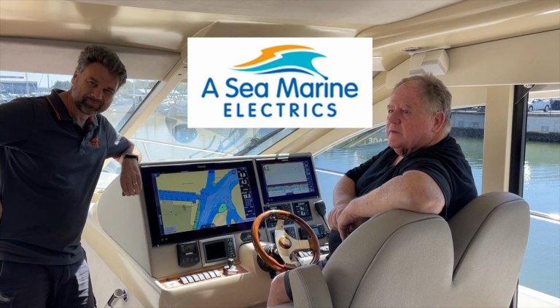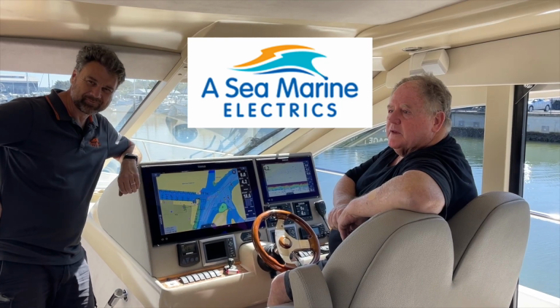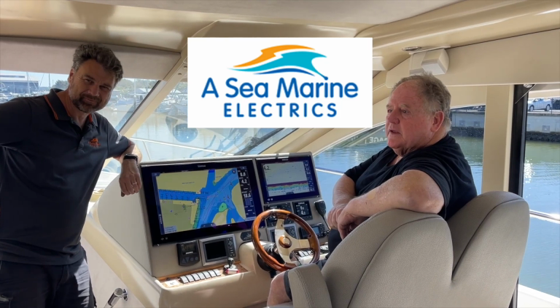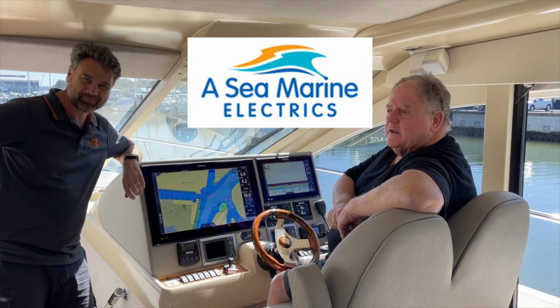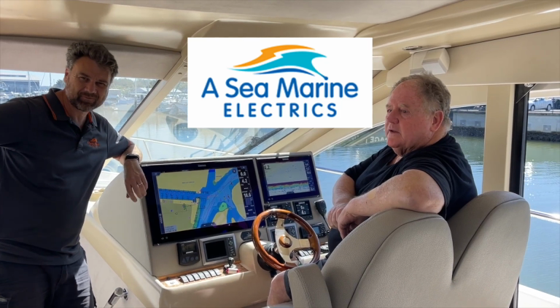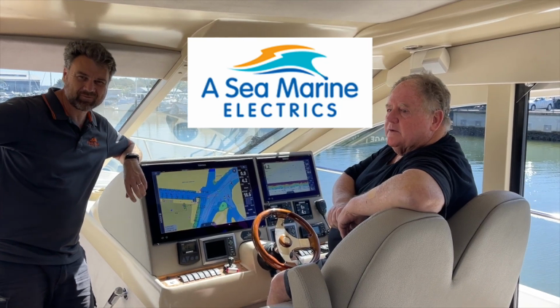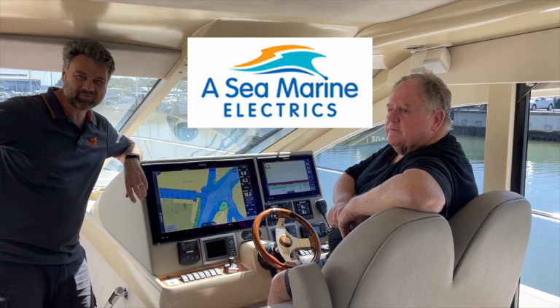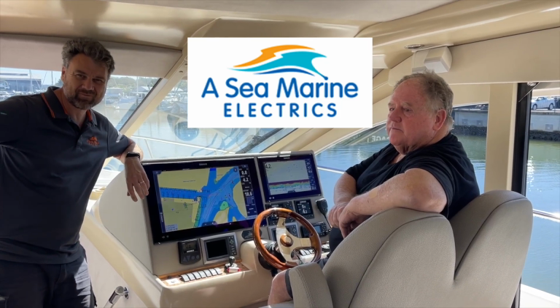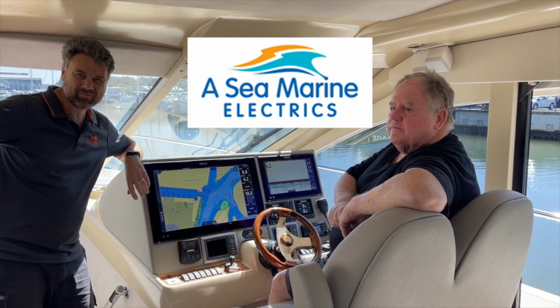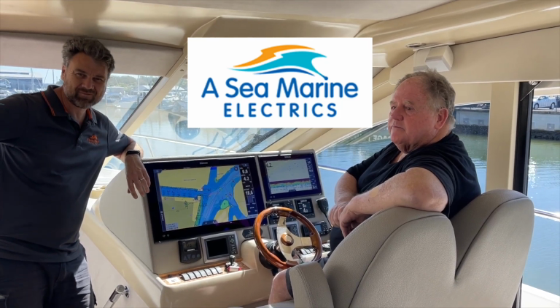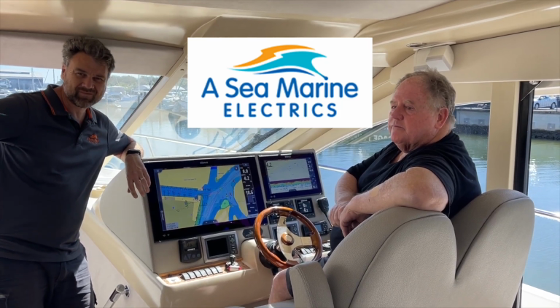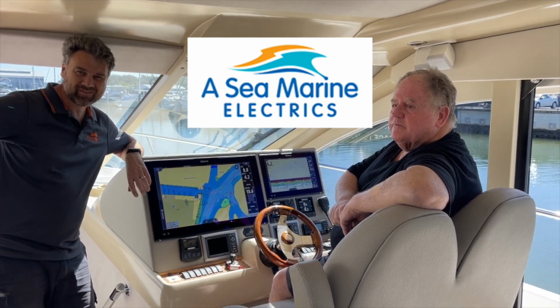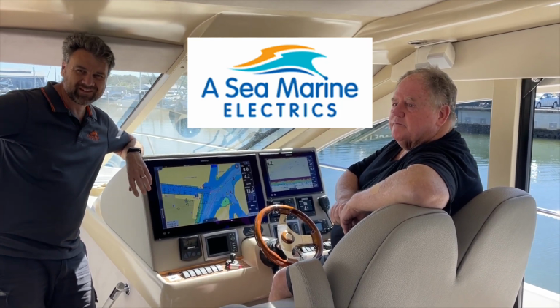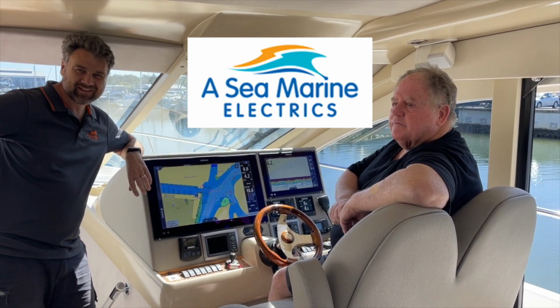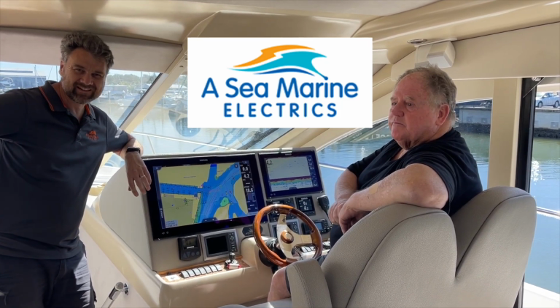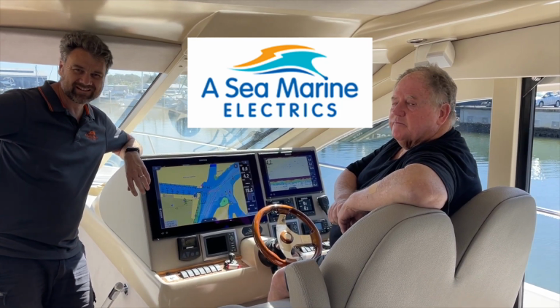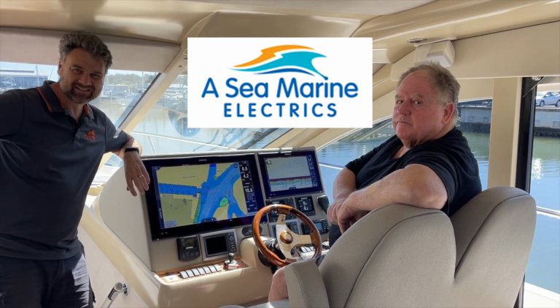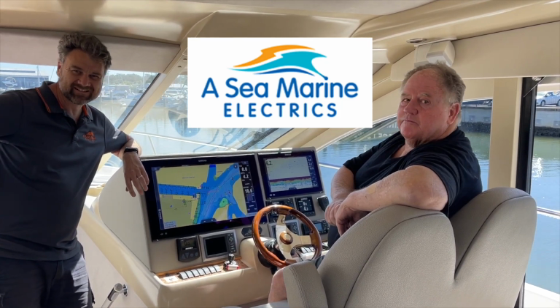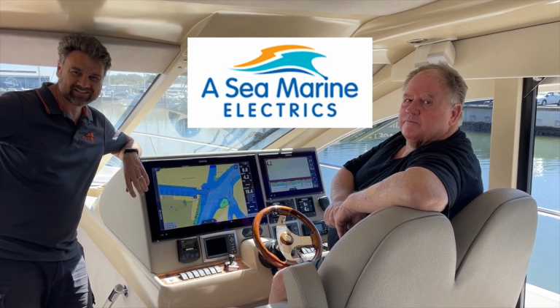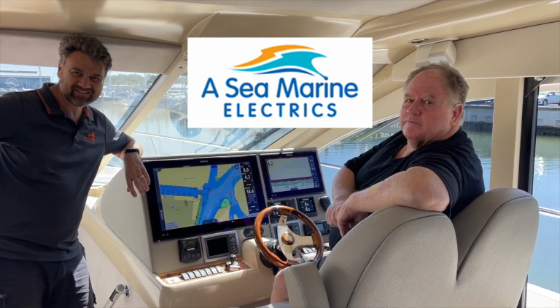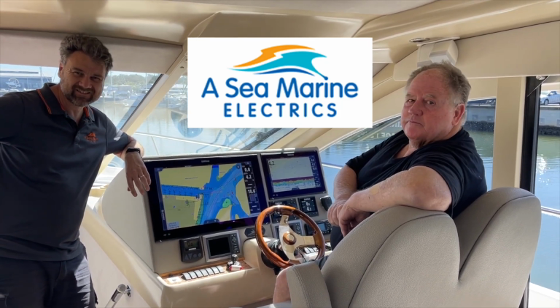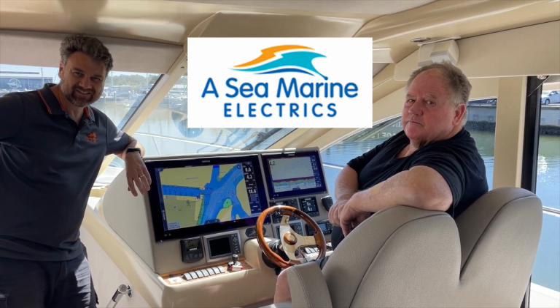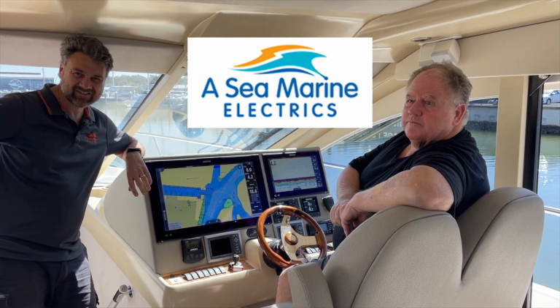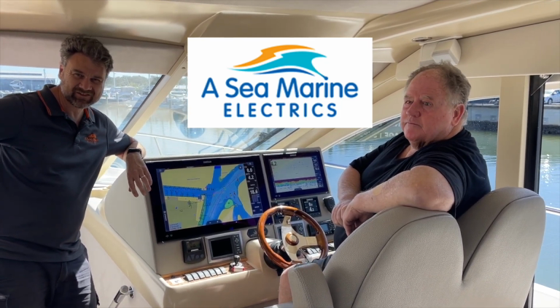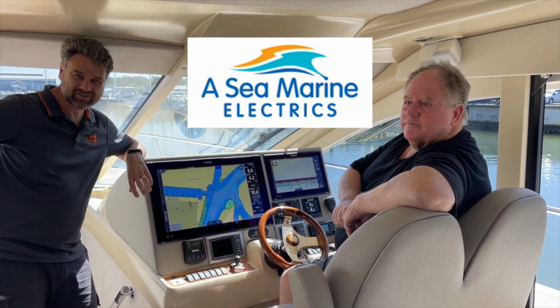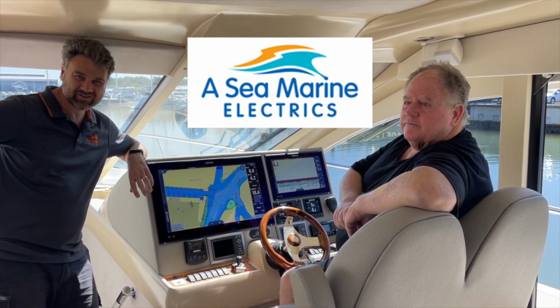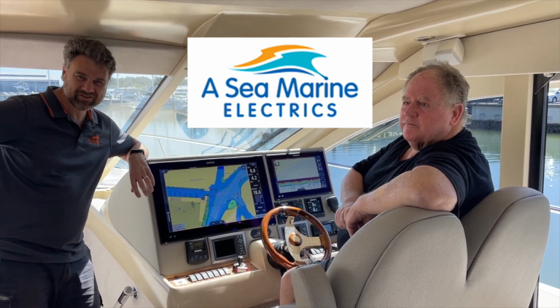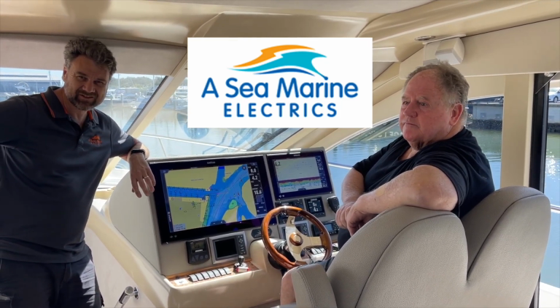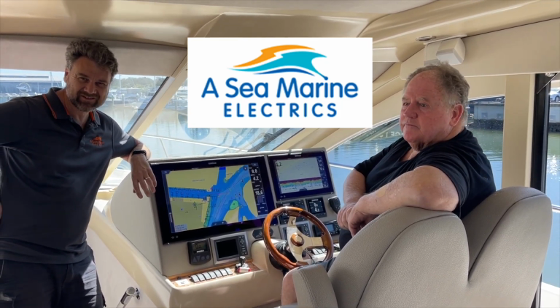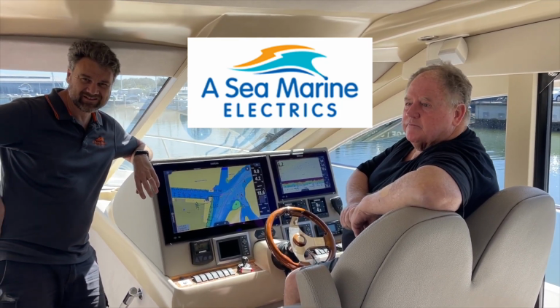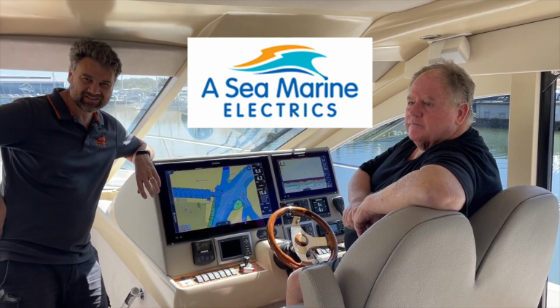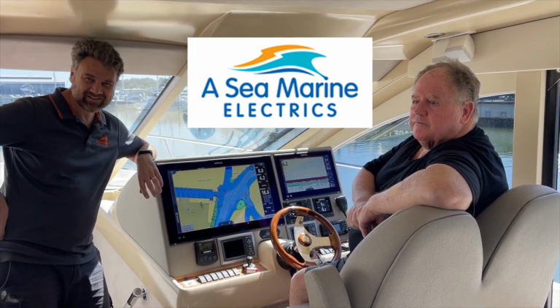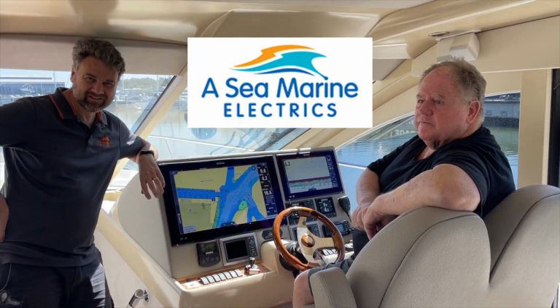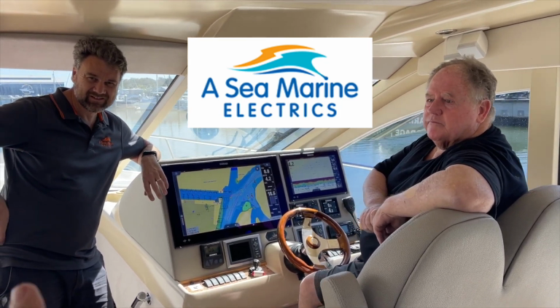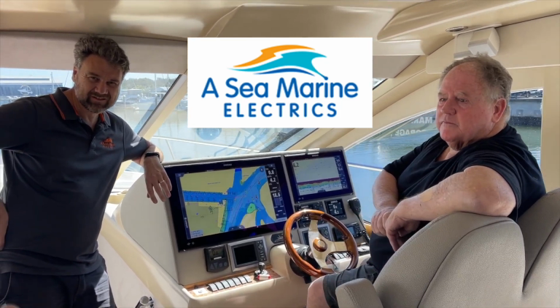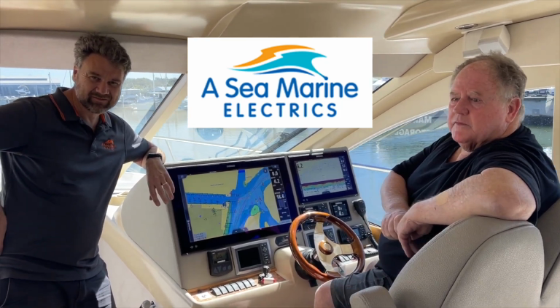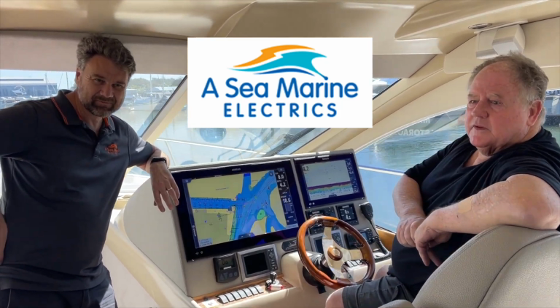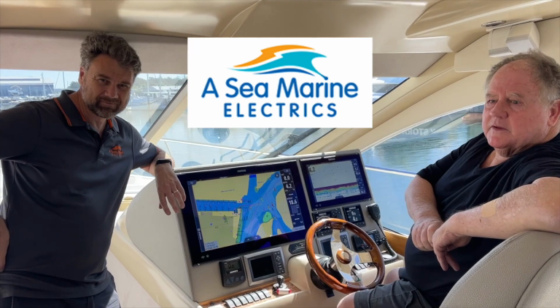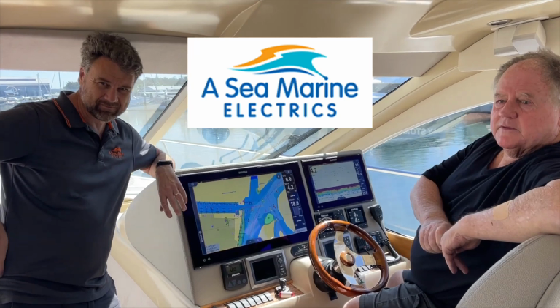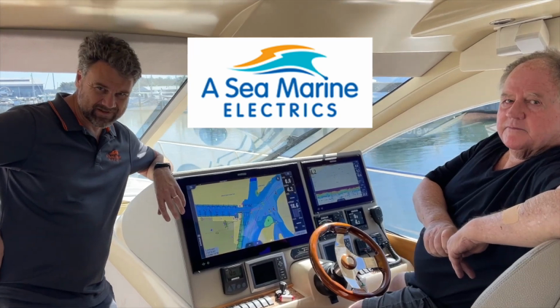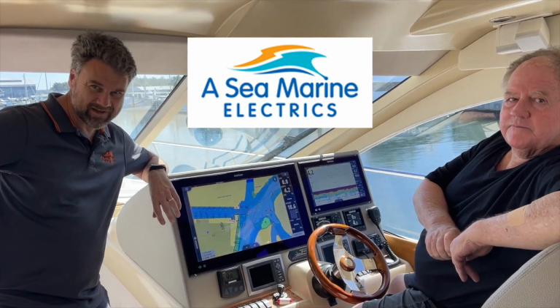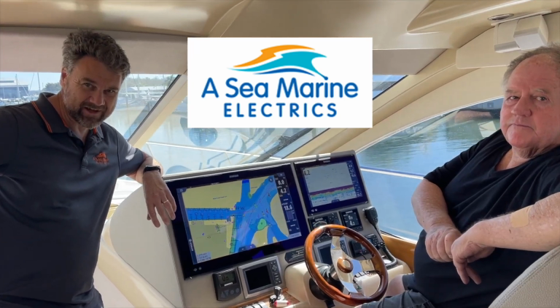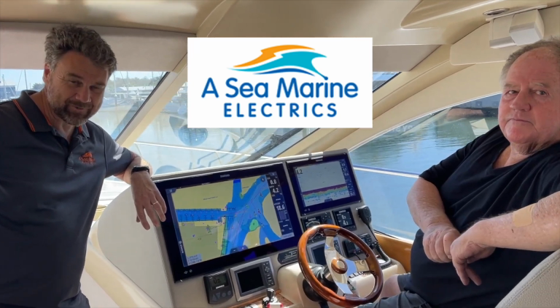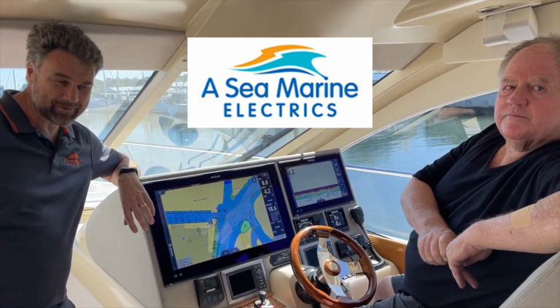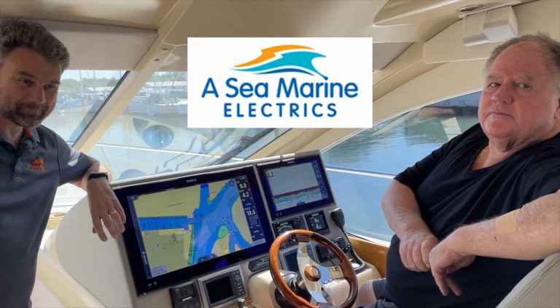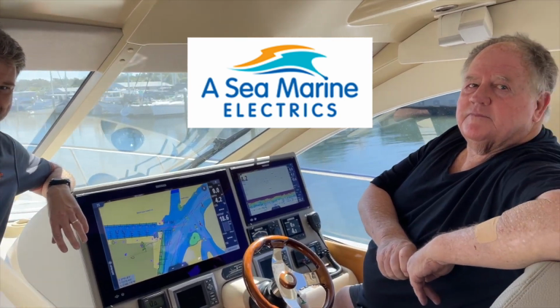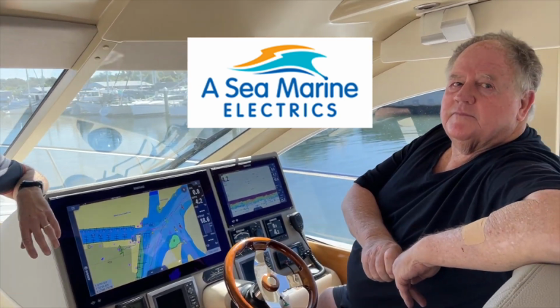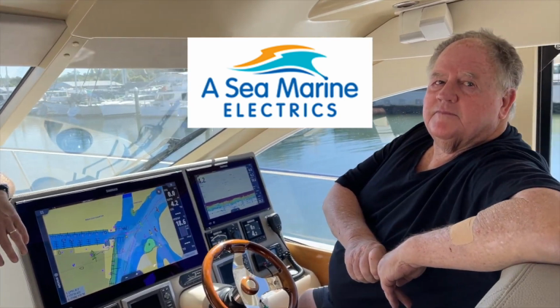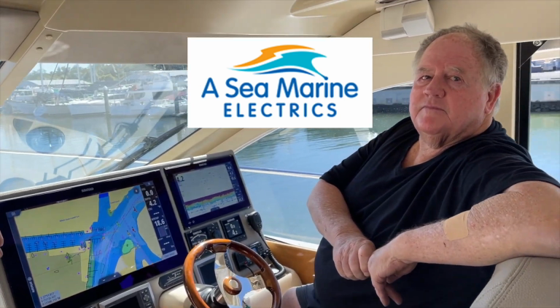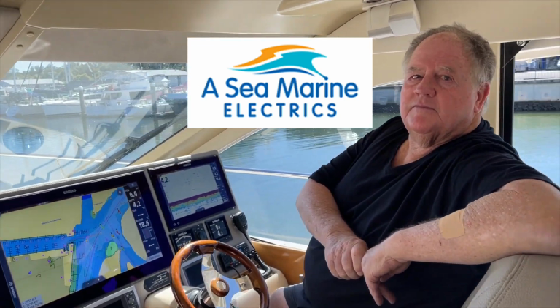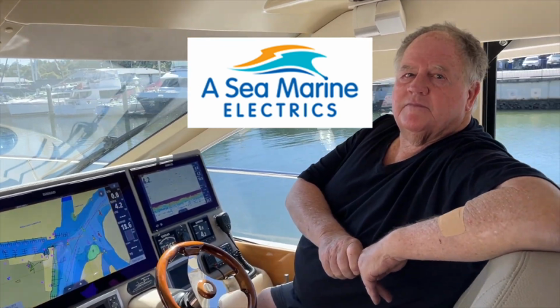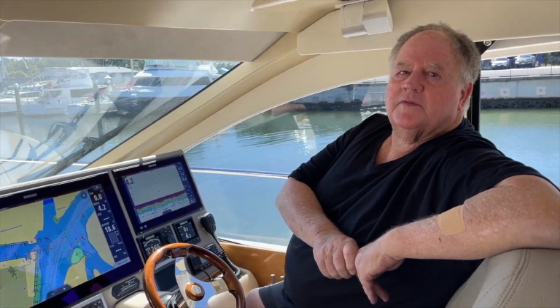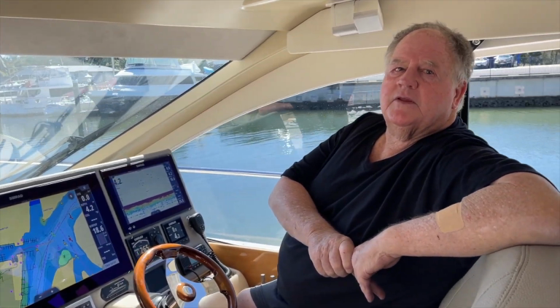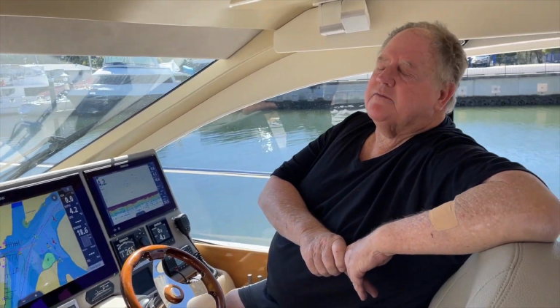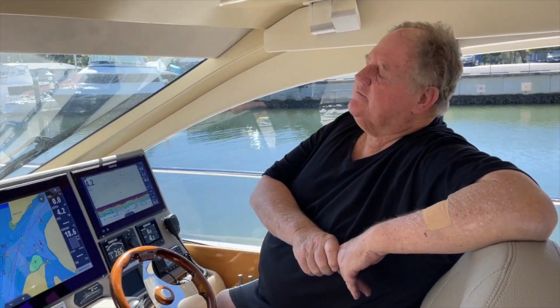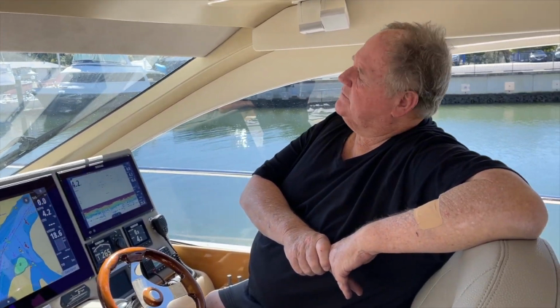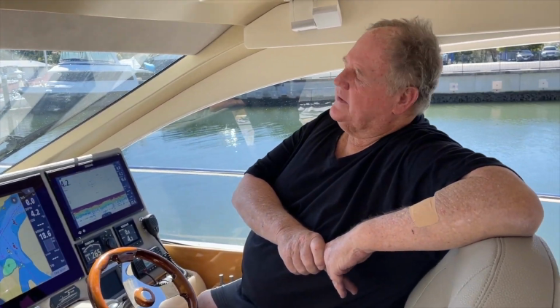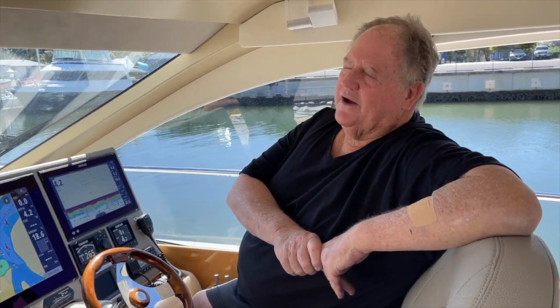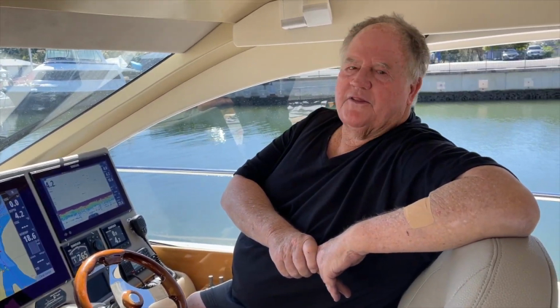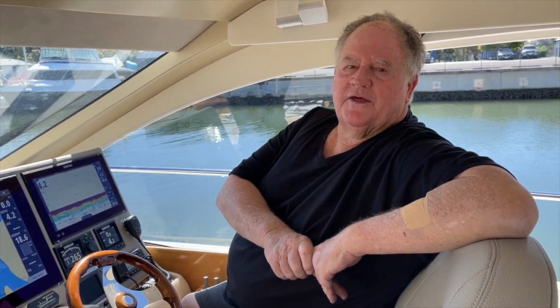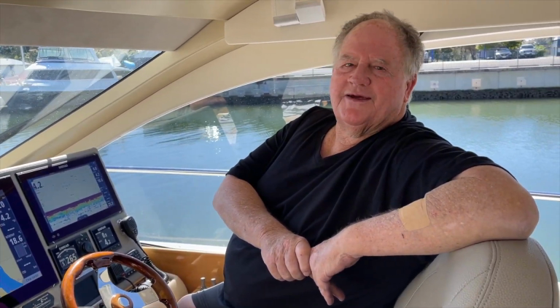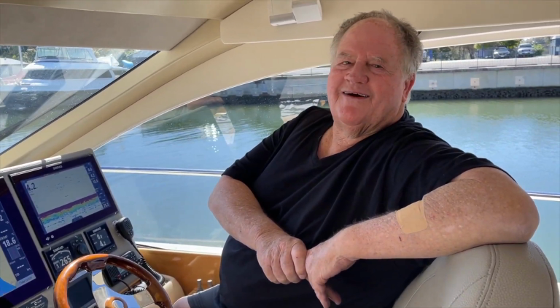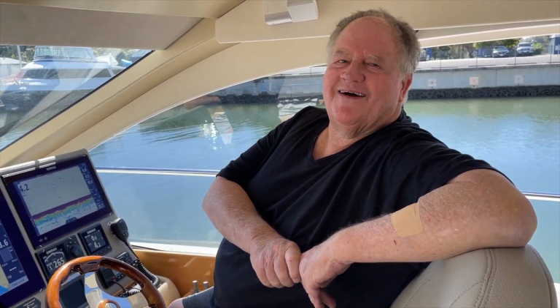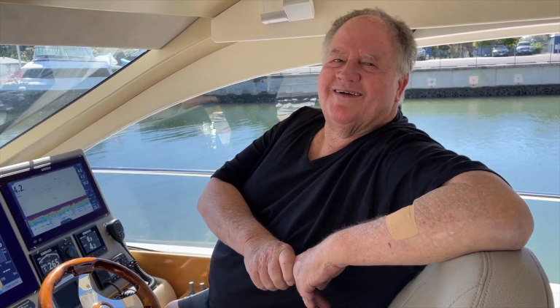Hi there, Bruce from Safari. We're on this beautiful Maritimo 55 with Nick and Murray, the owner.